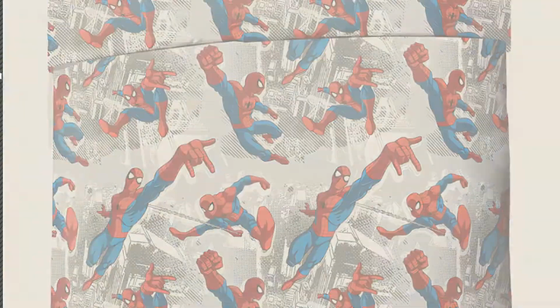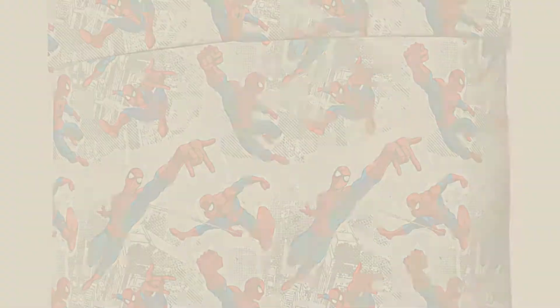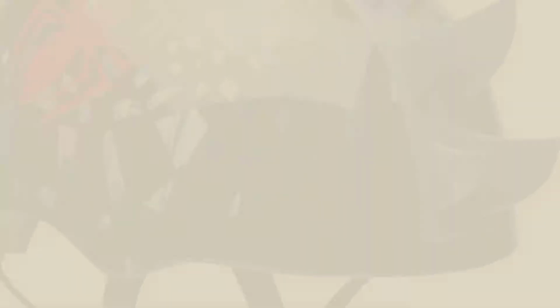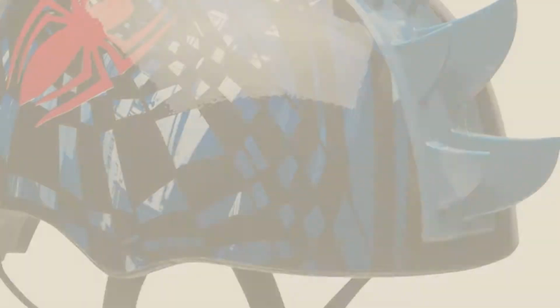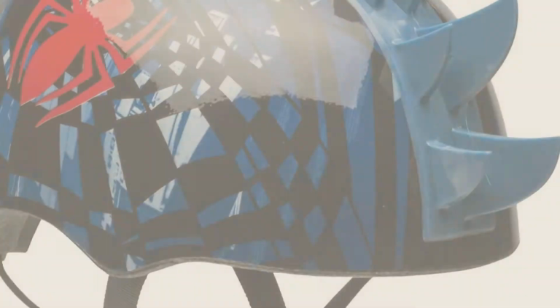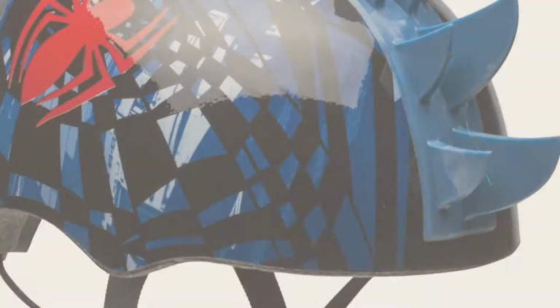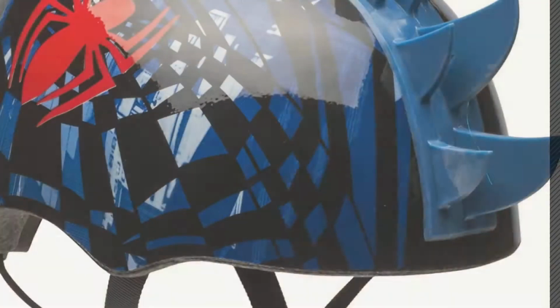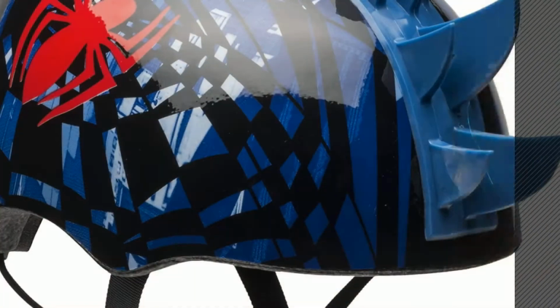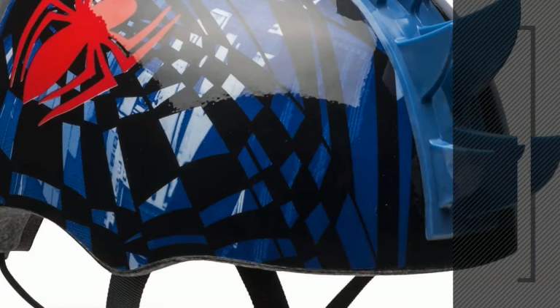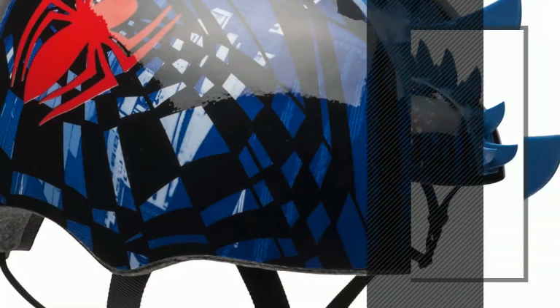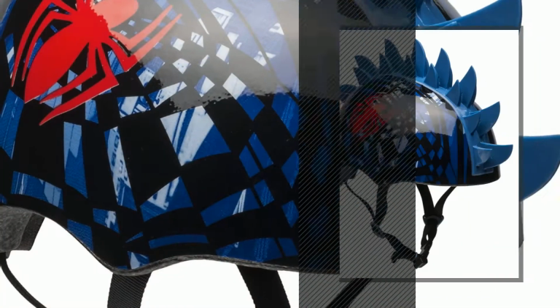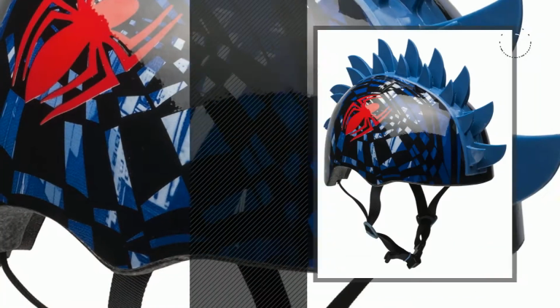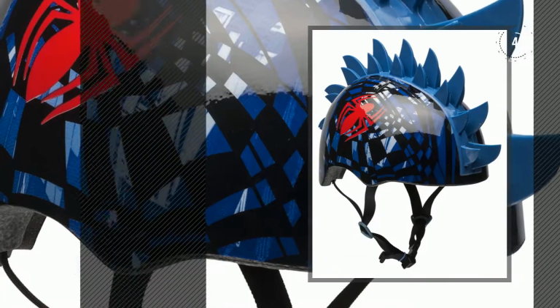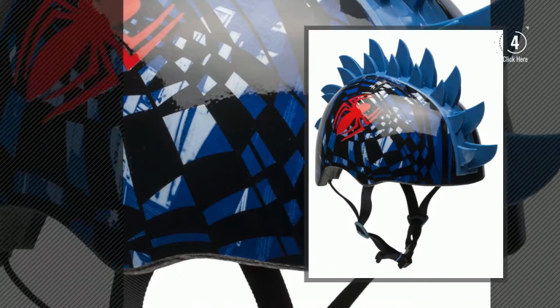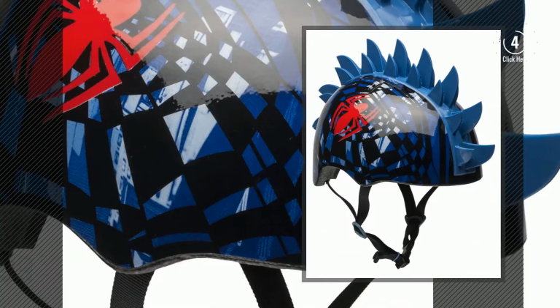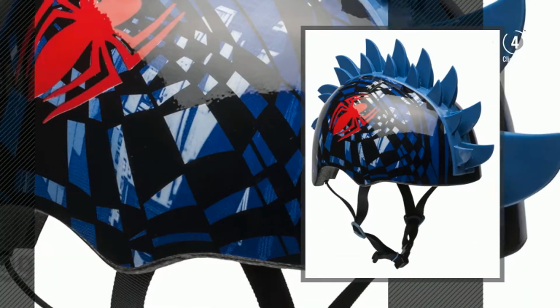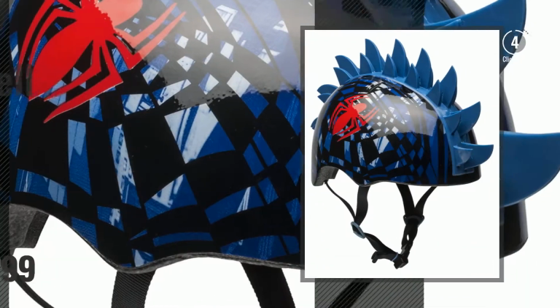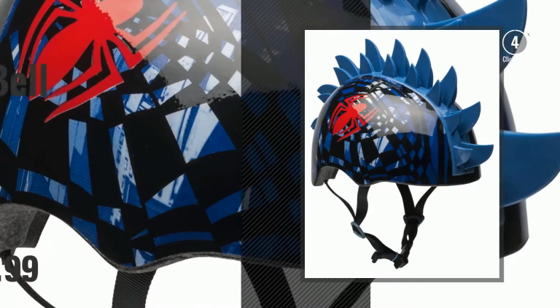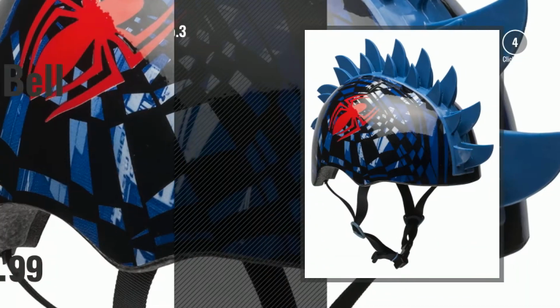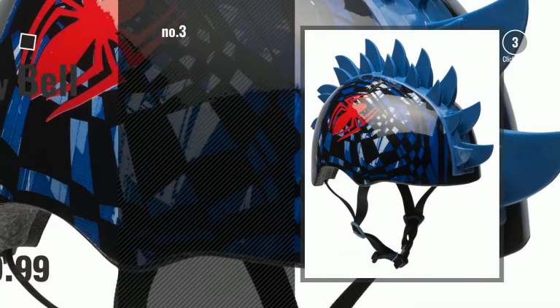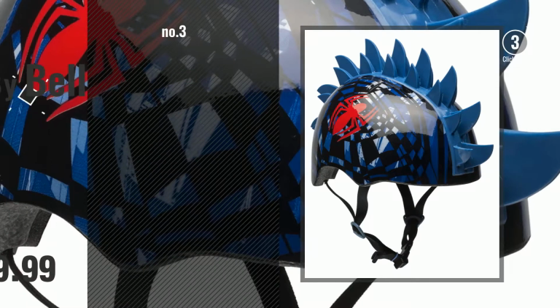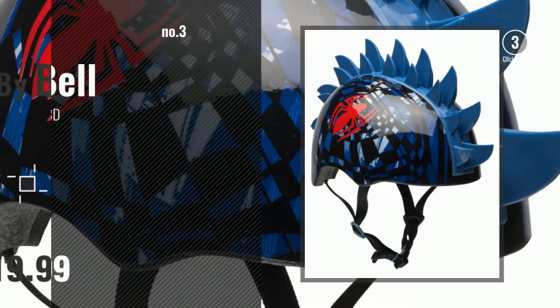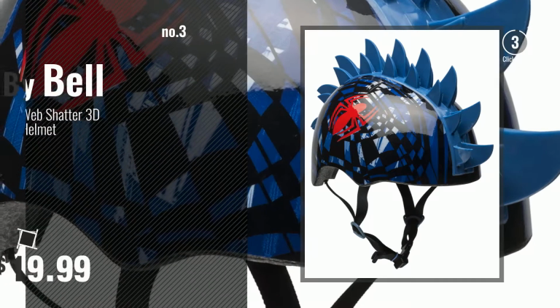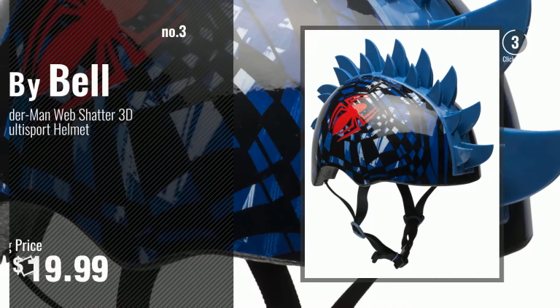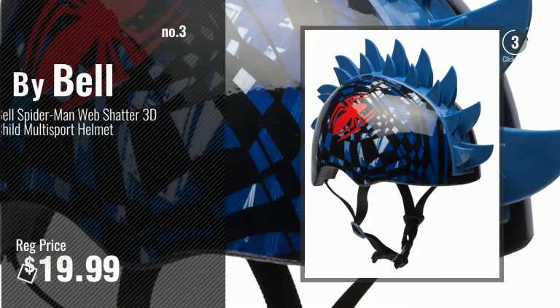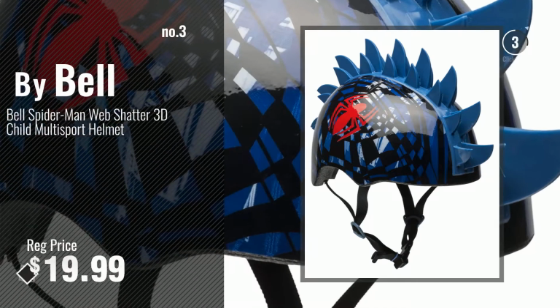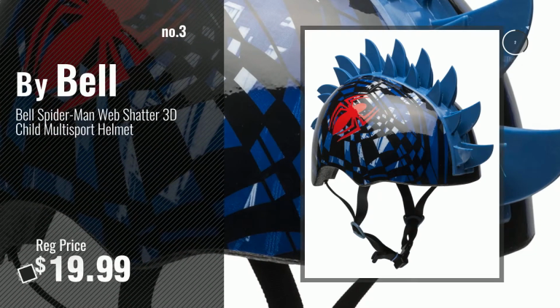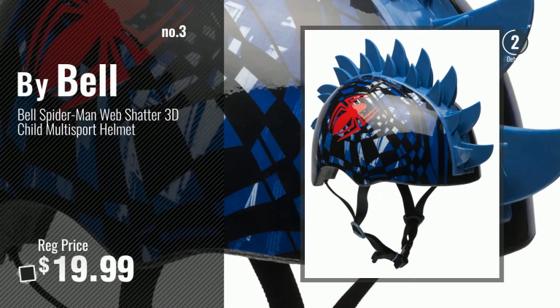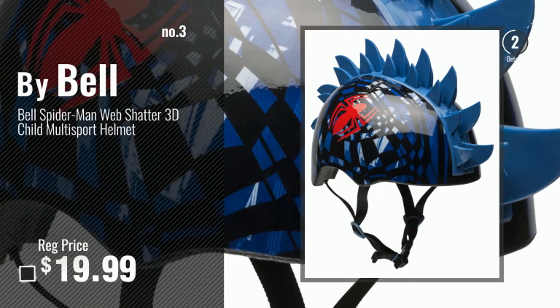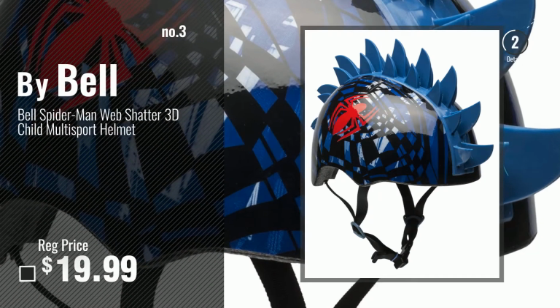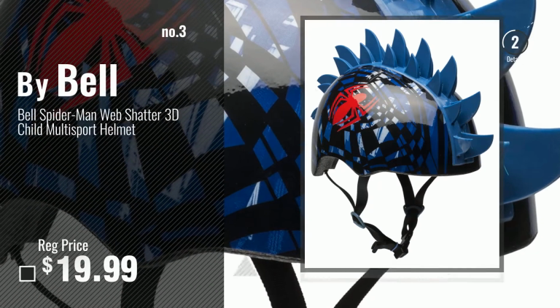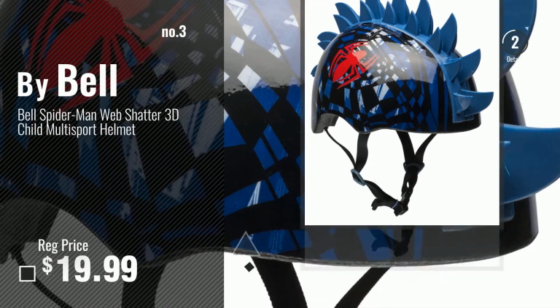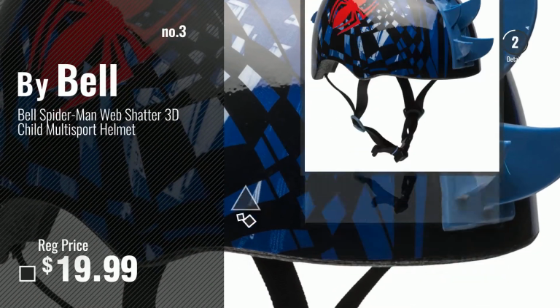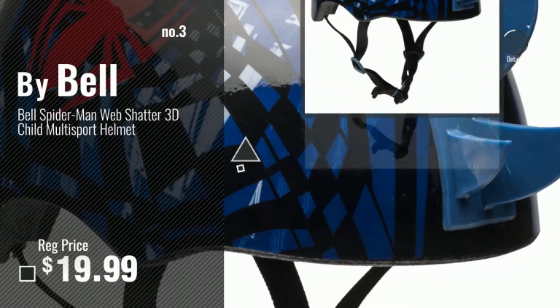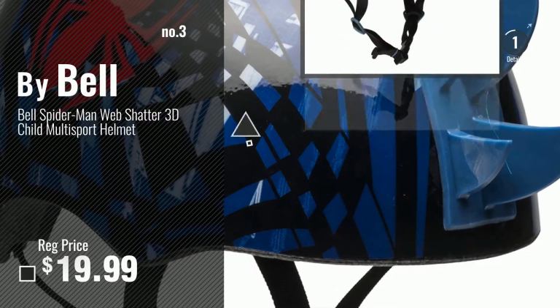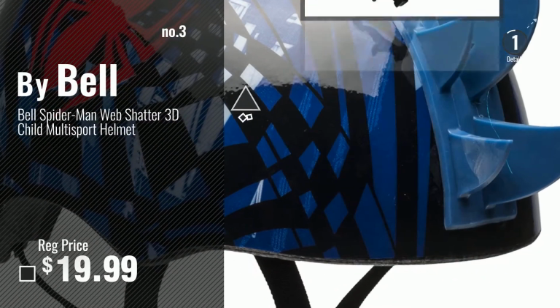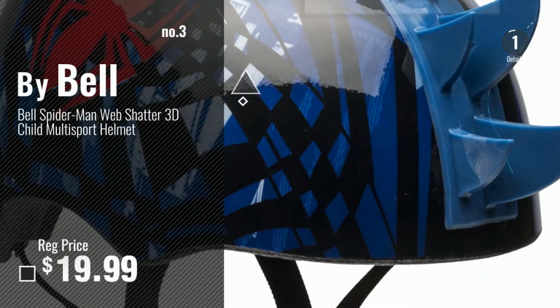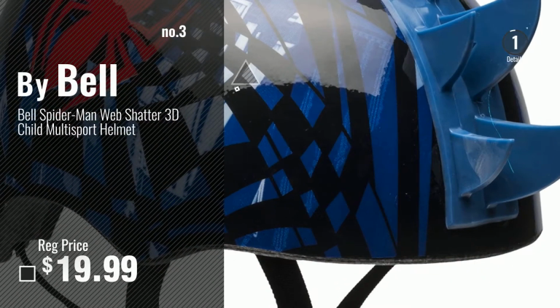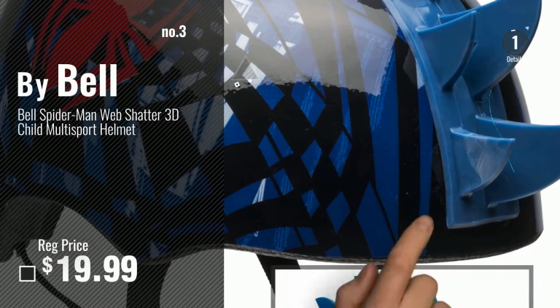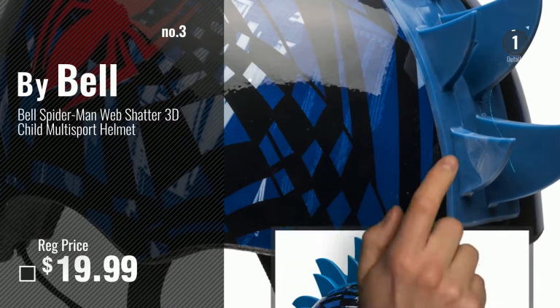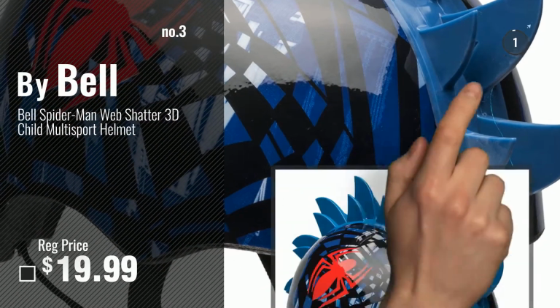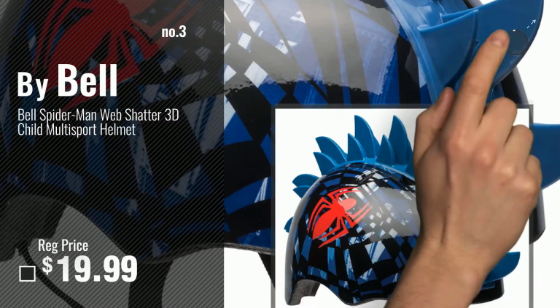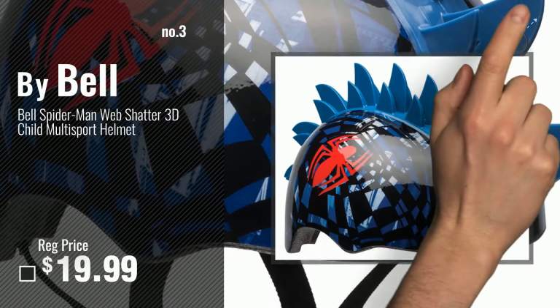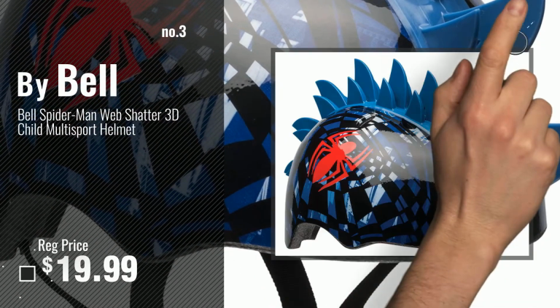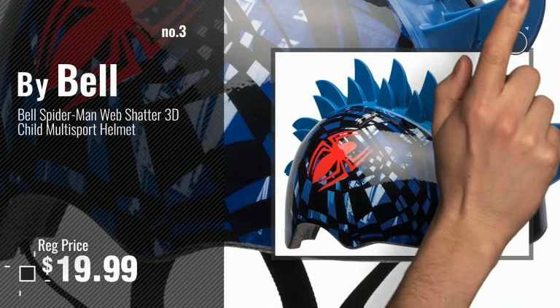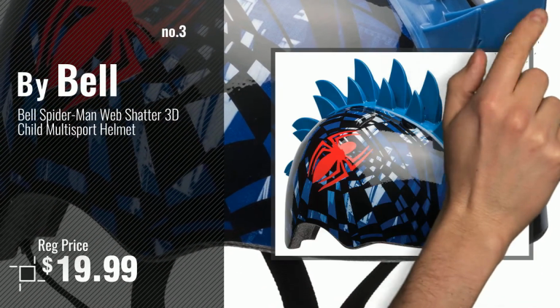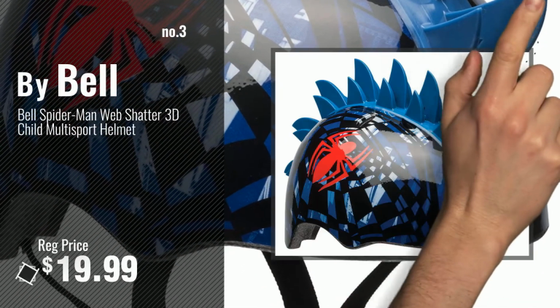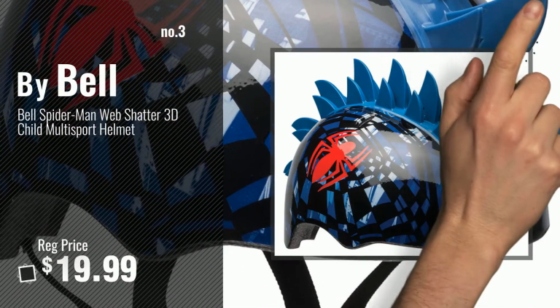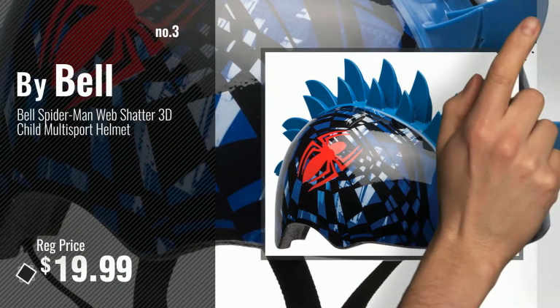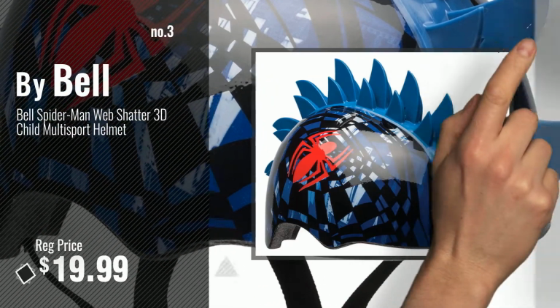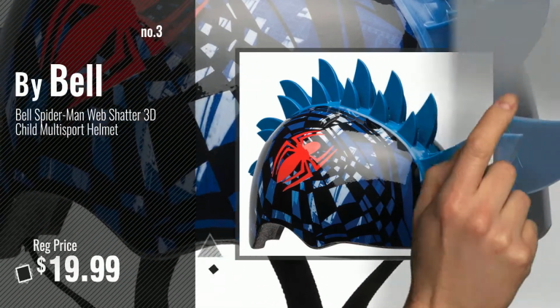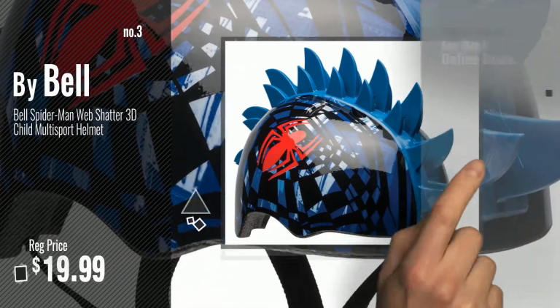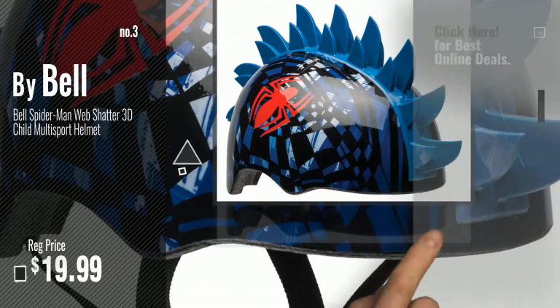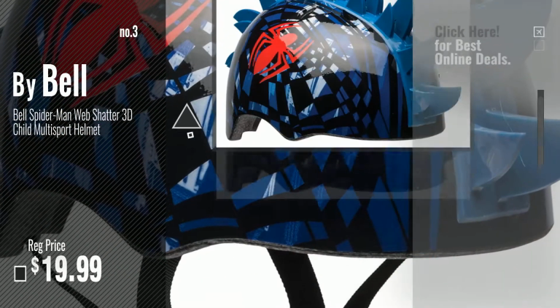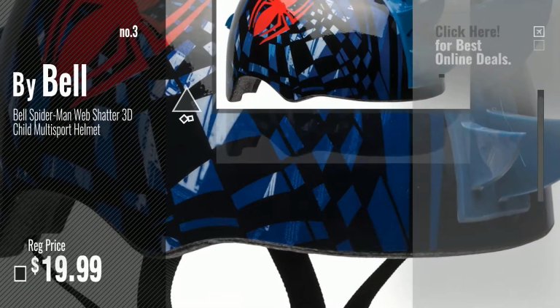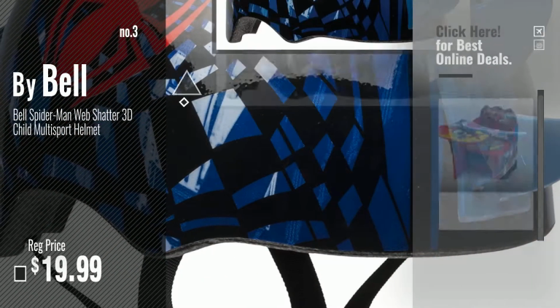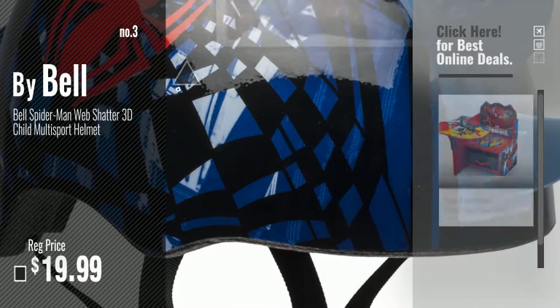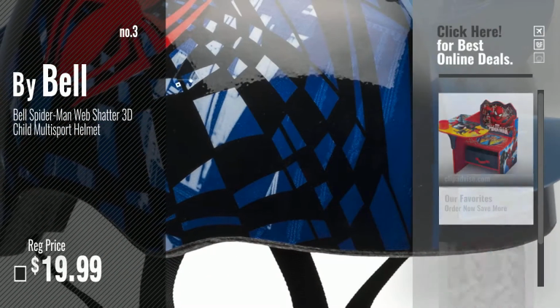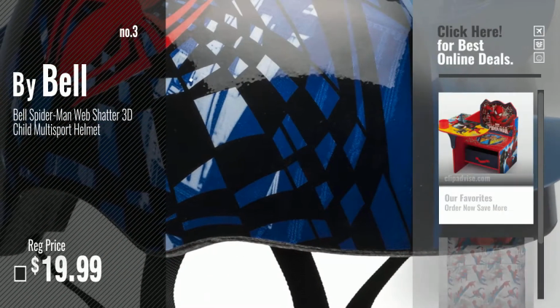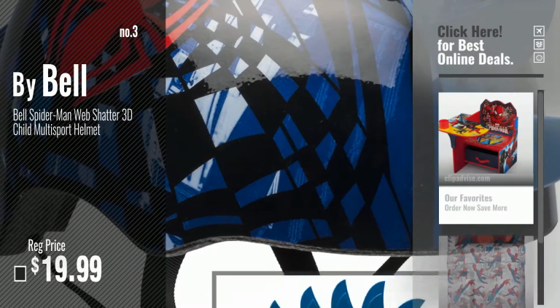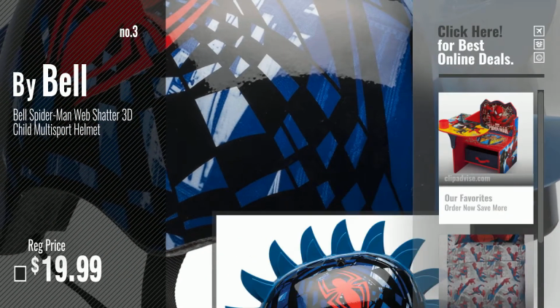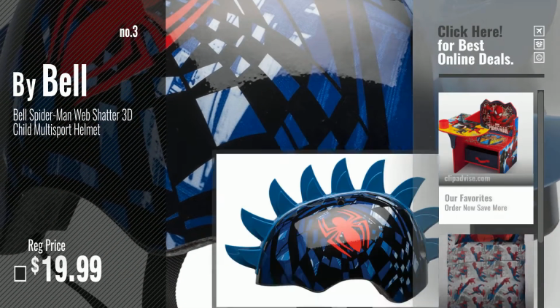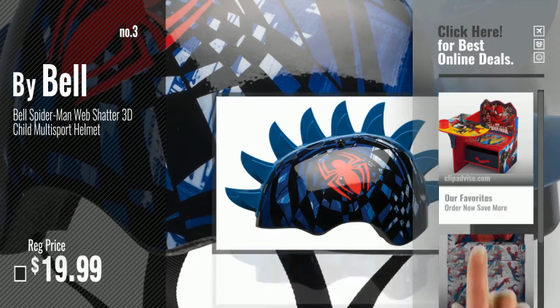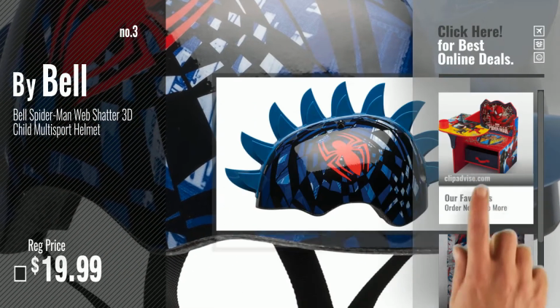Number 3, by Belle. Get your favorite toy now — just click this circle in the corner.